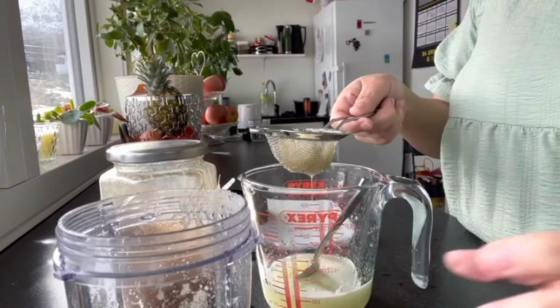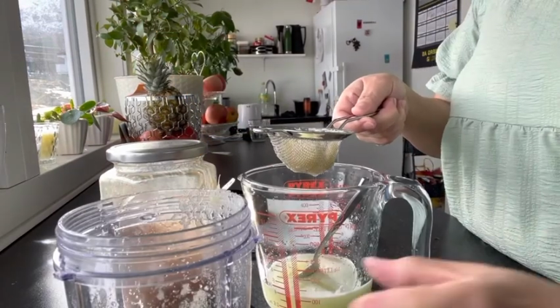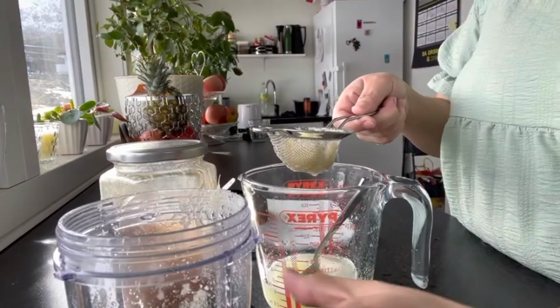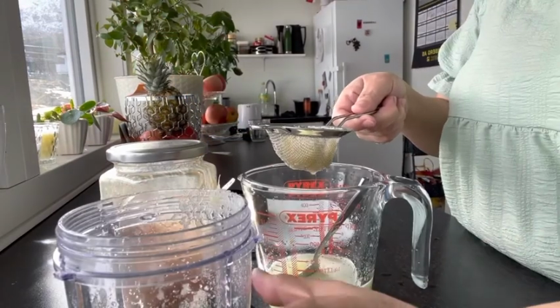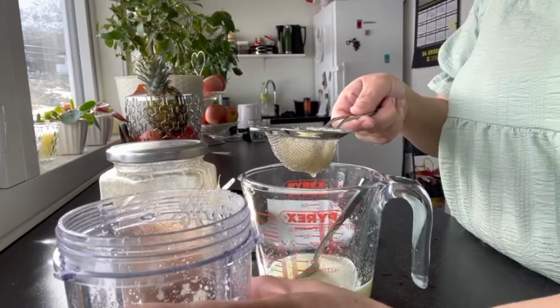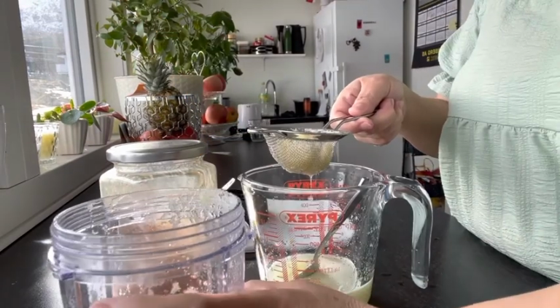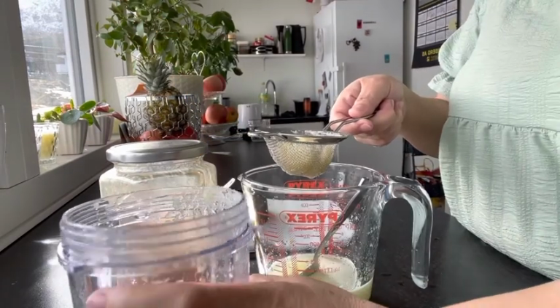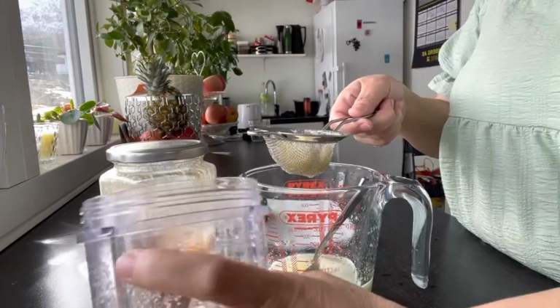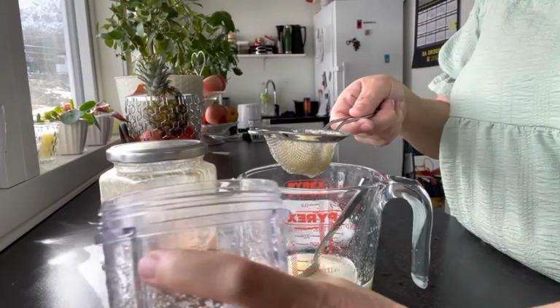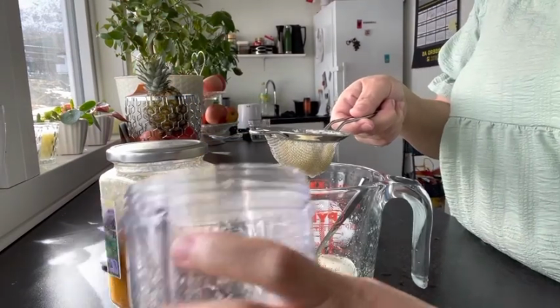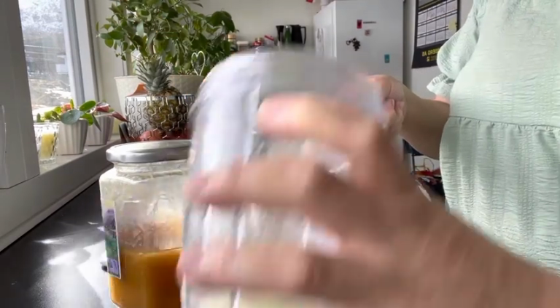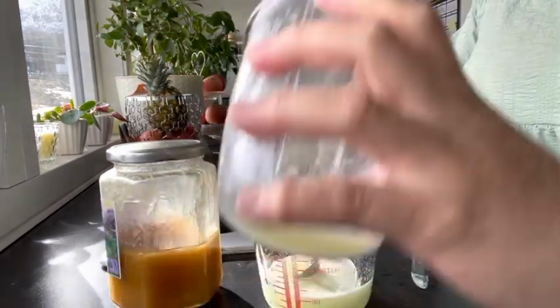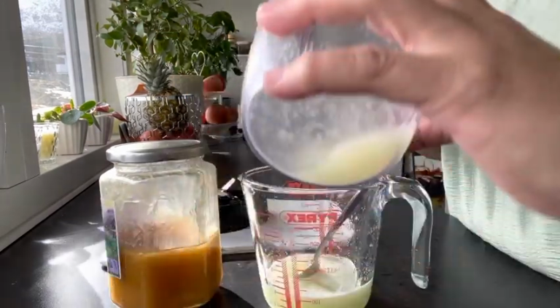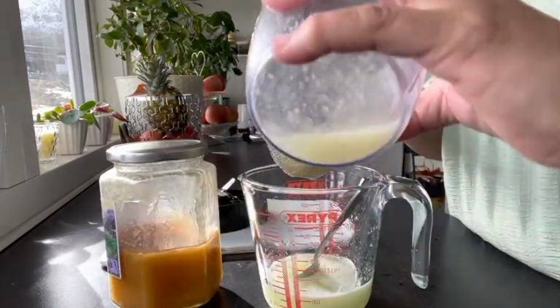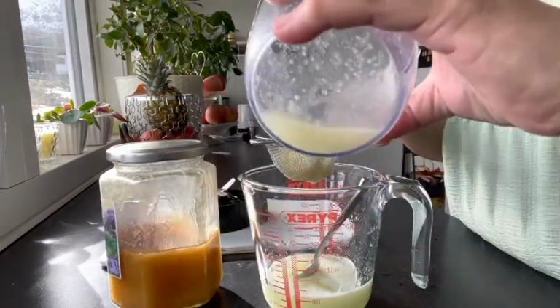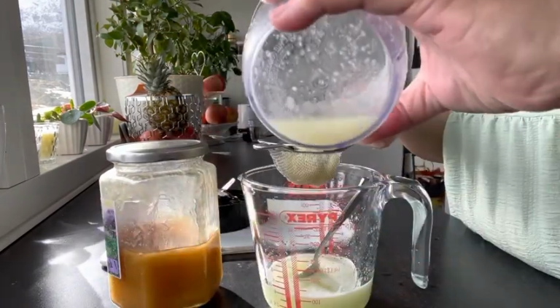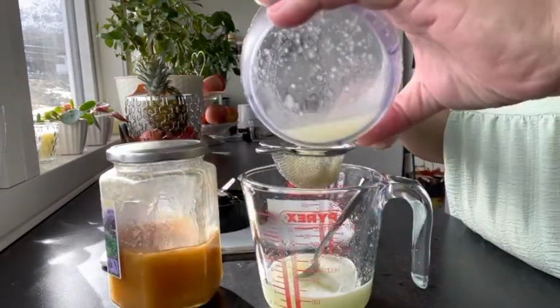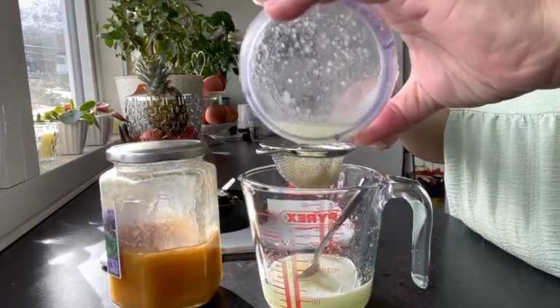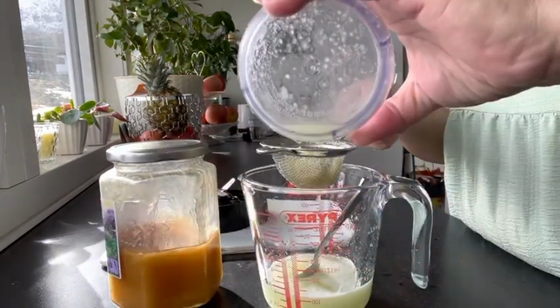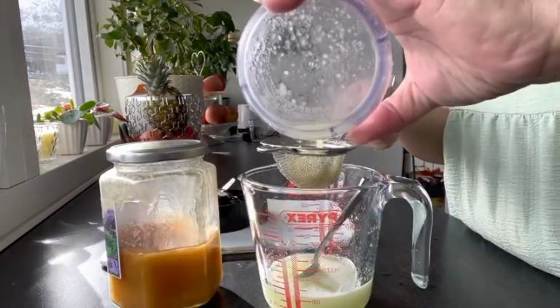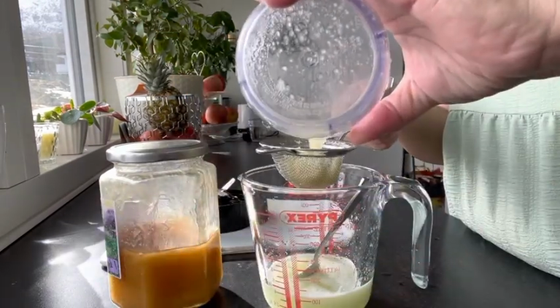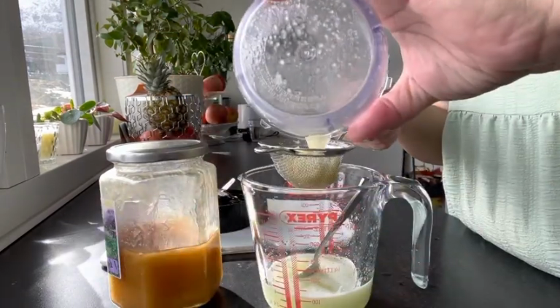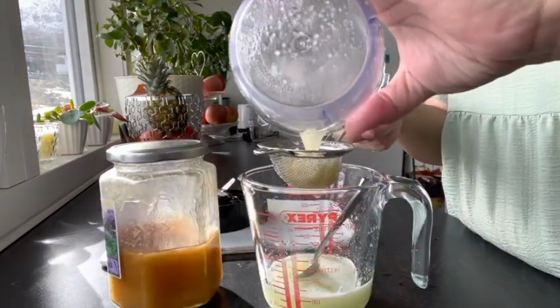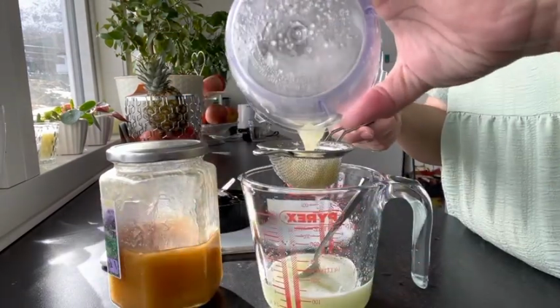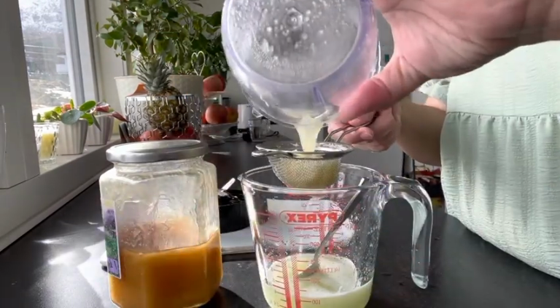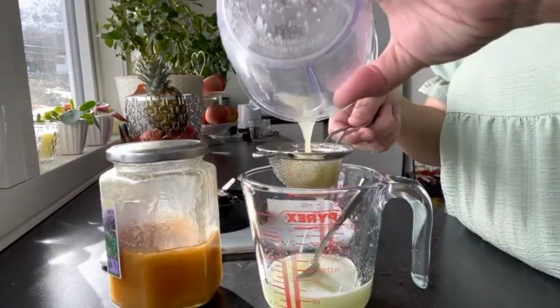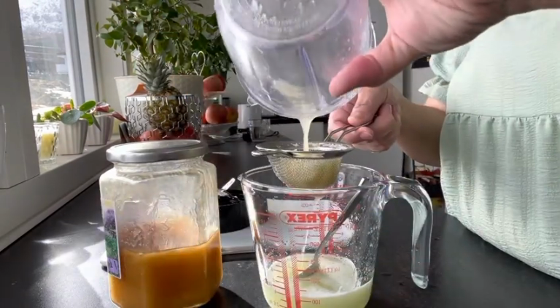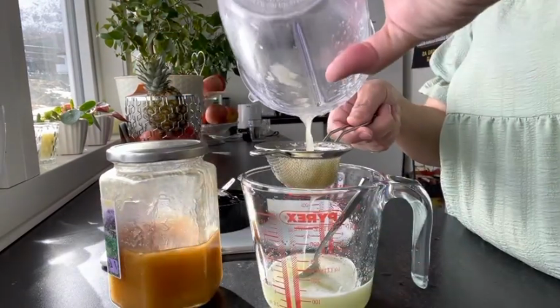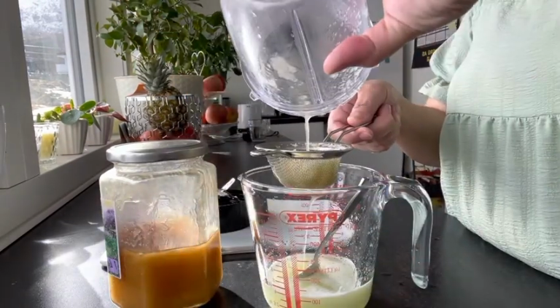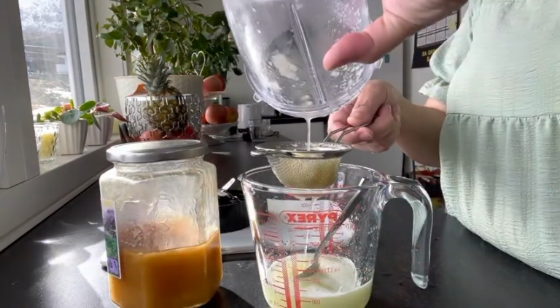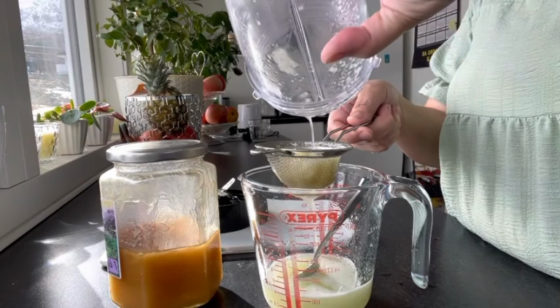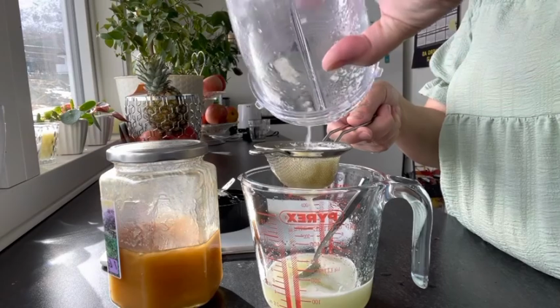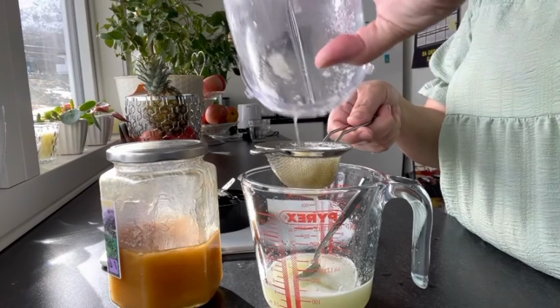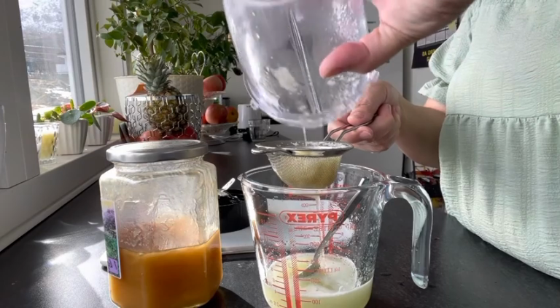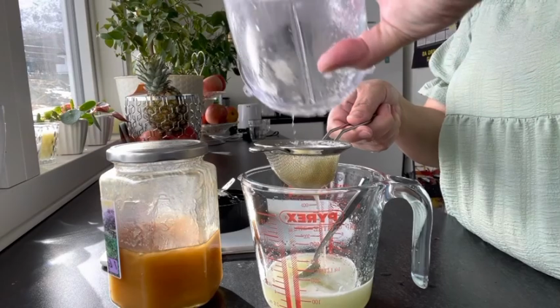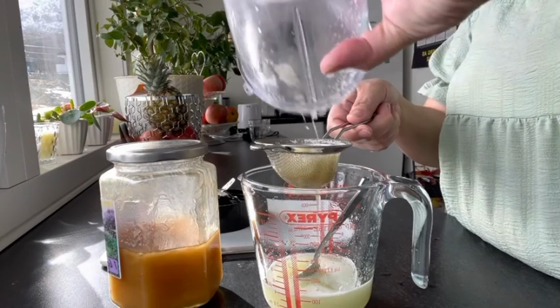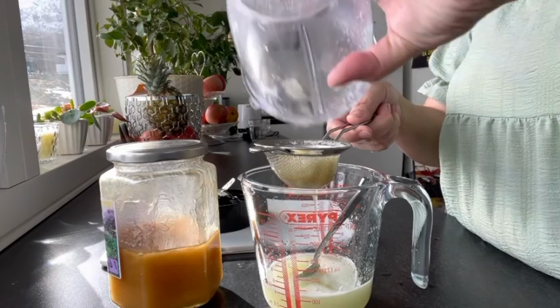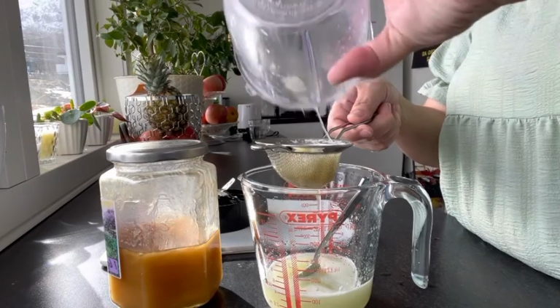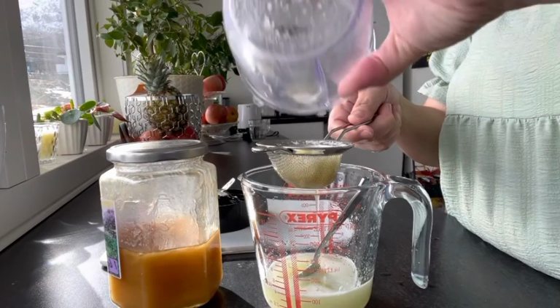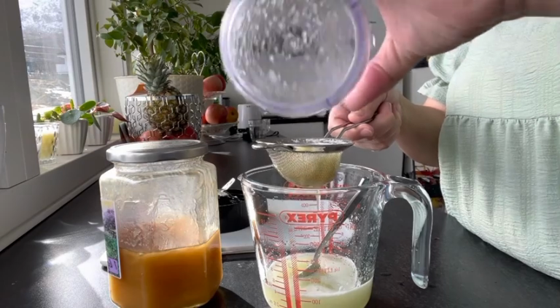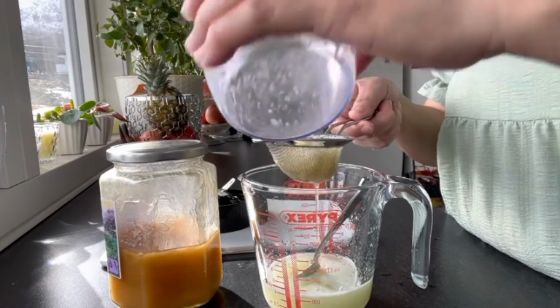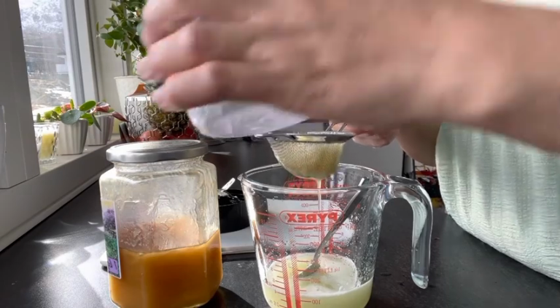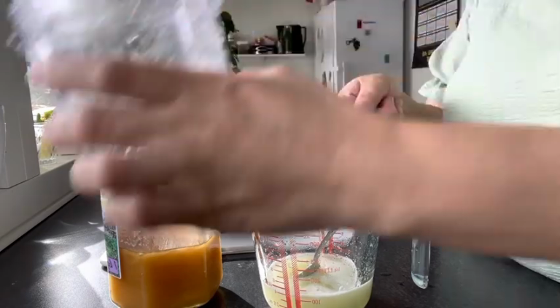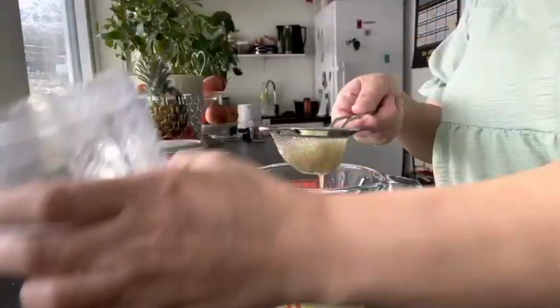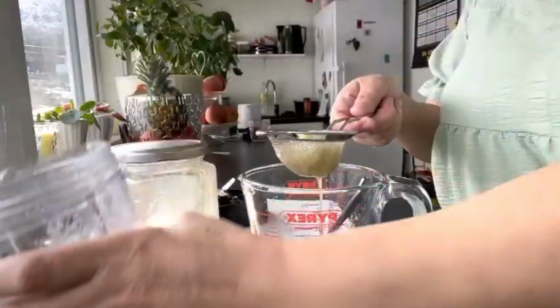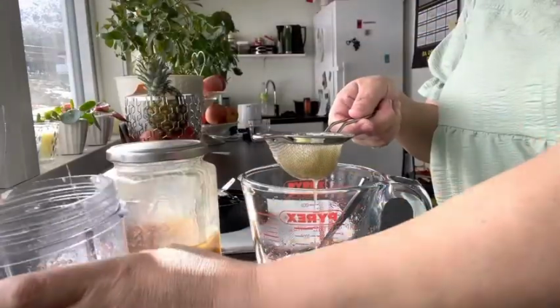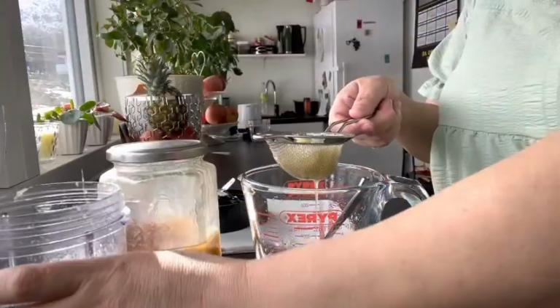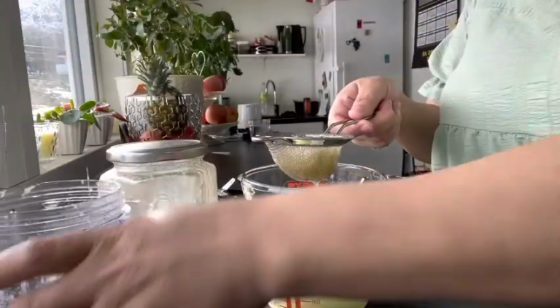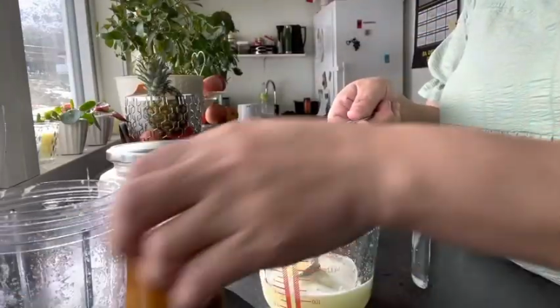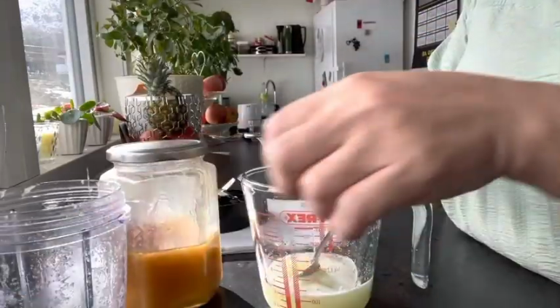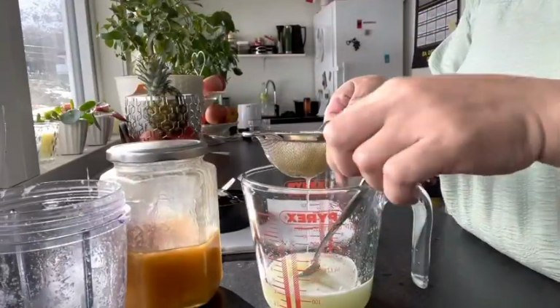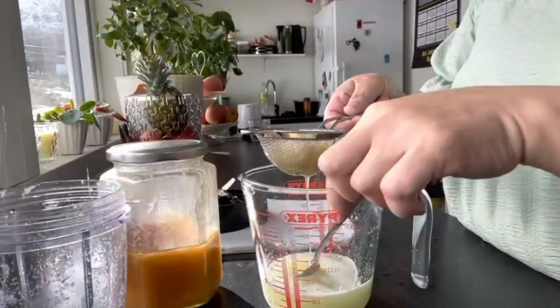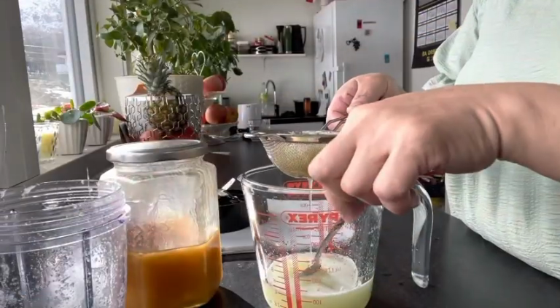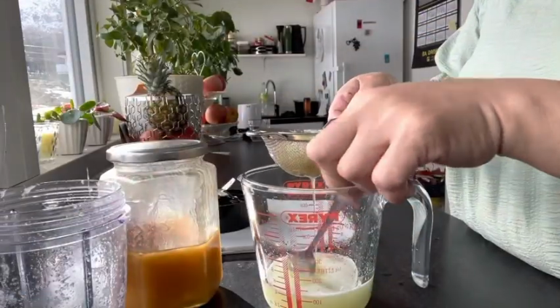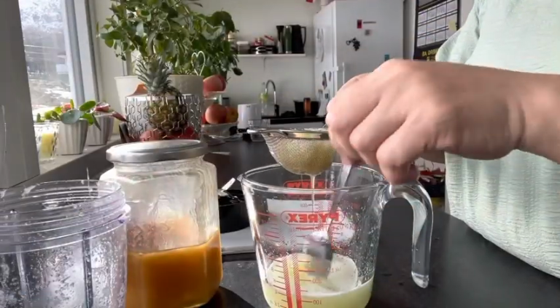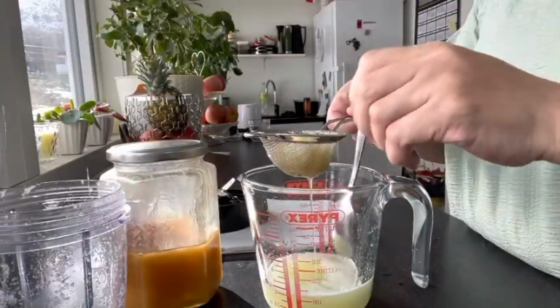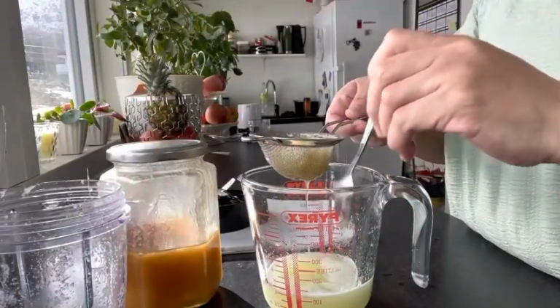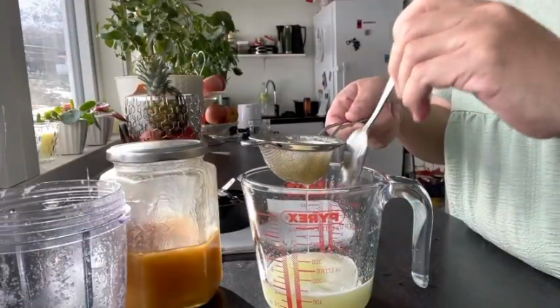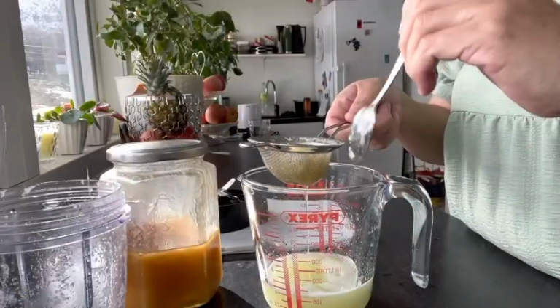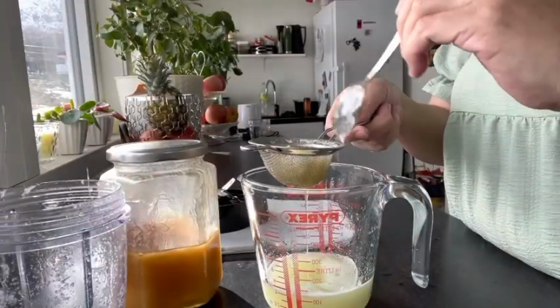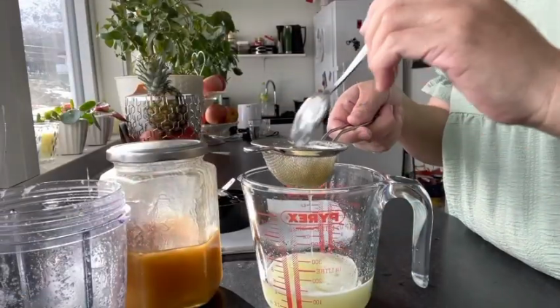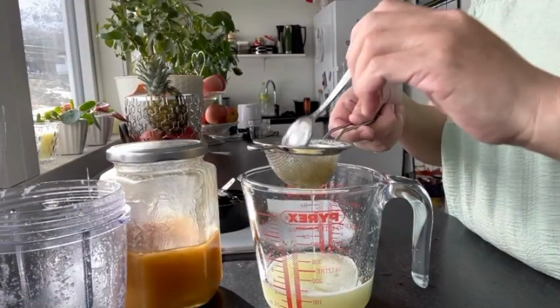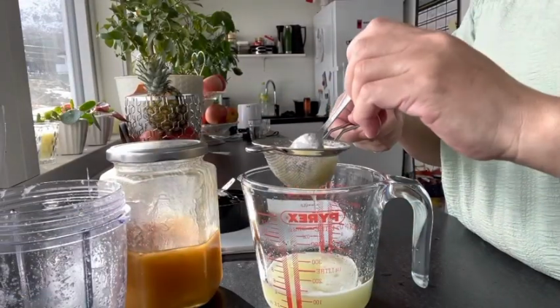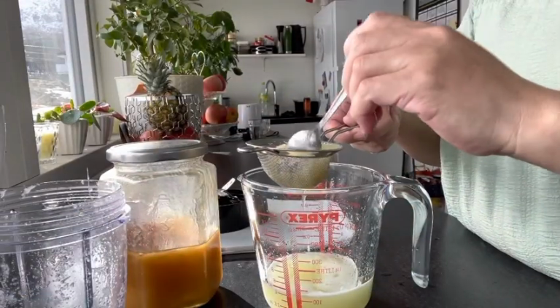Just pour it all down here in the colander, then press it down.